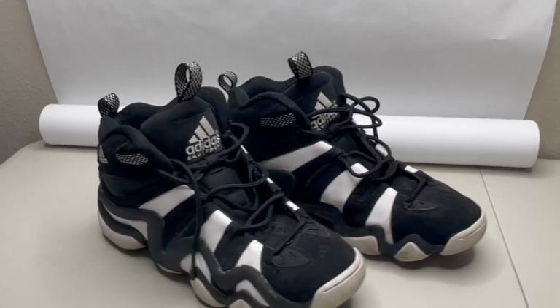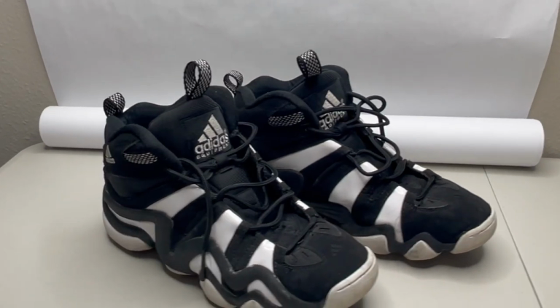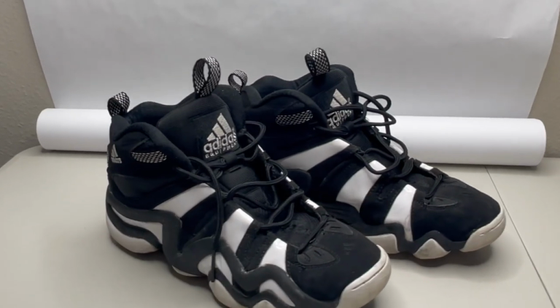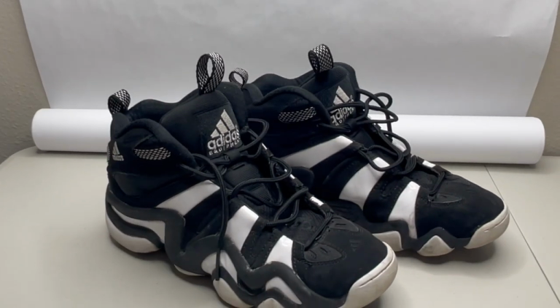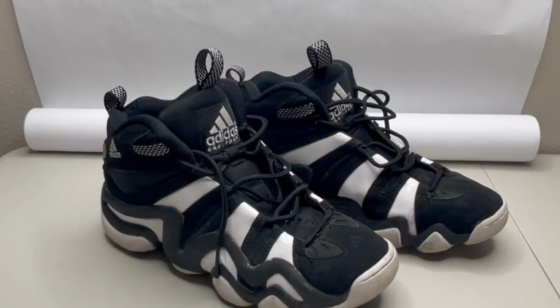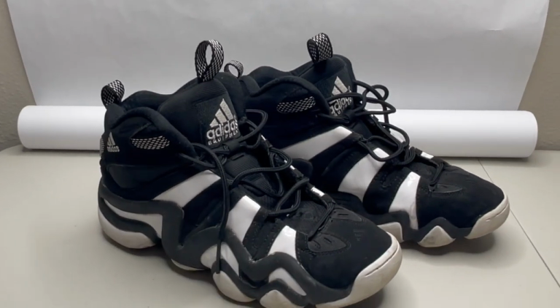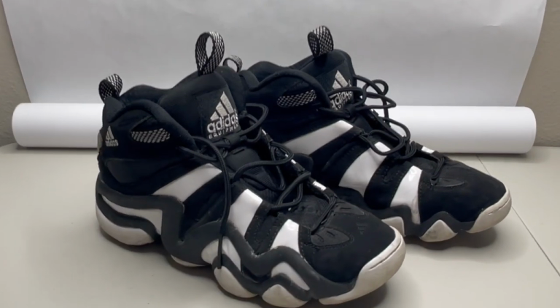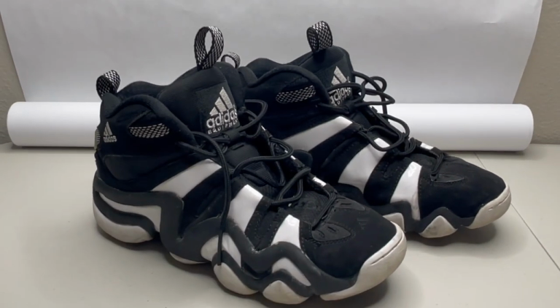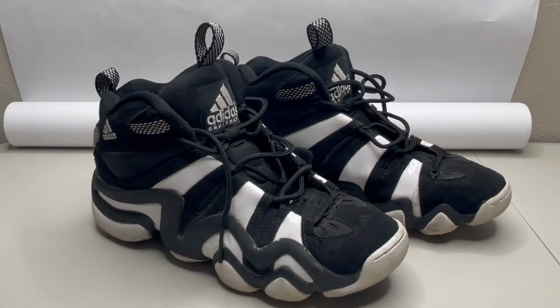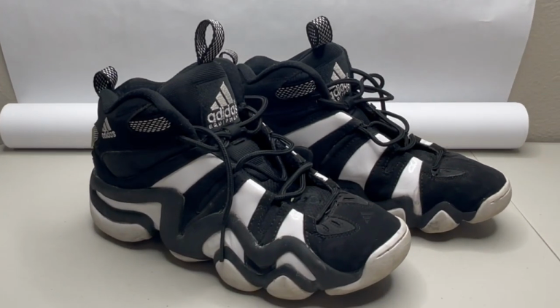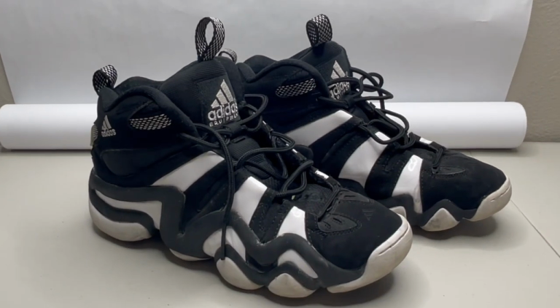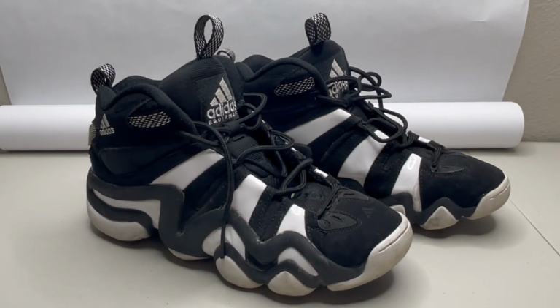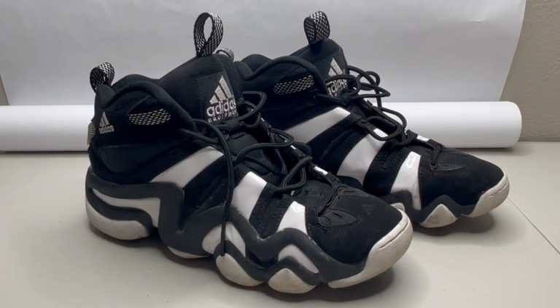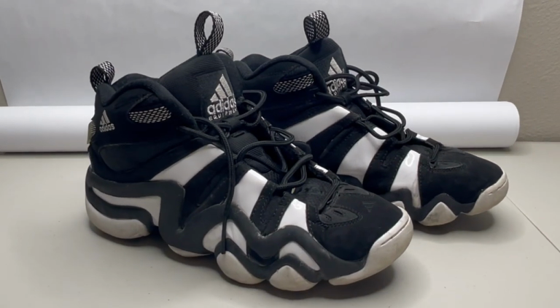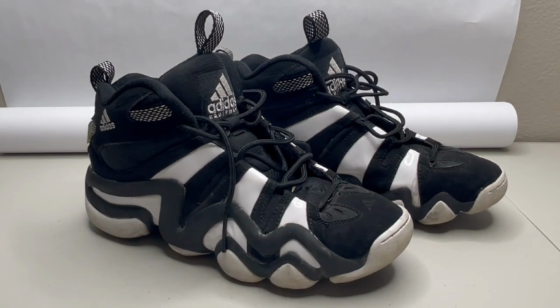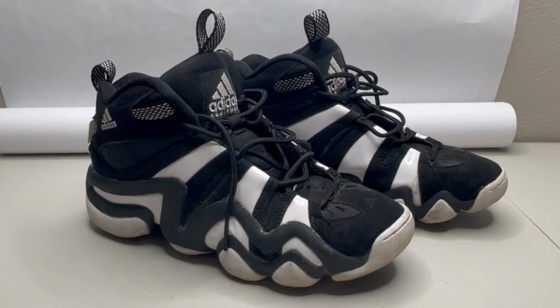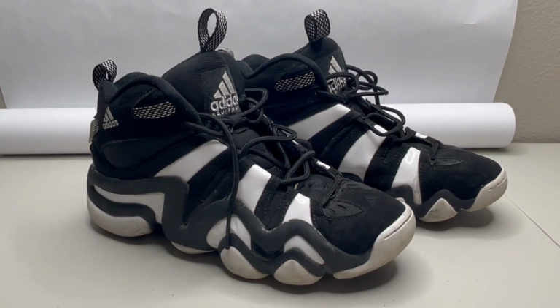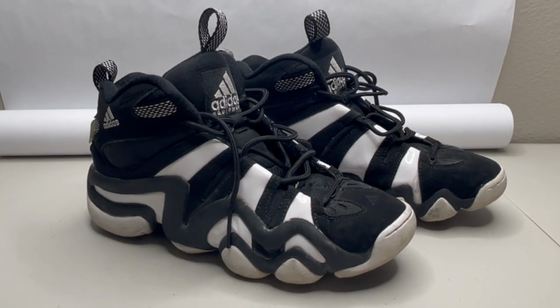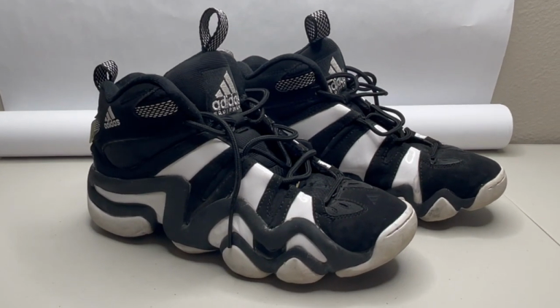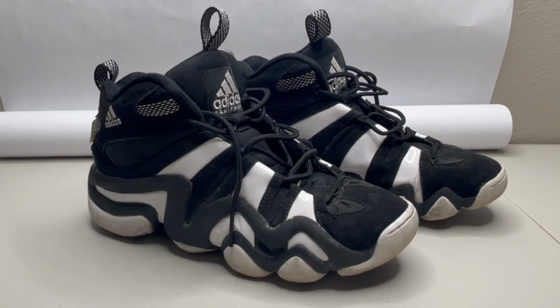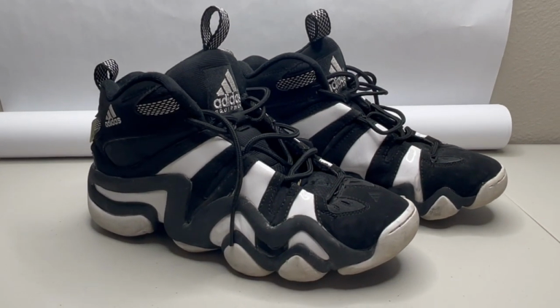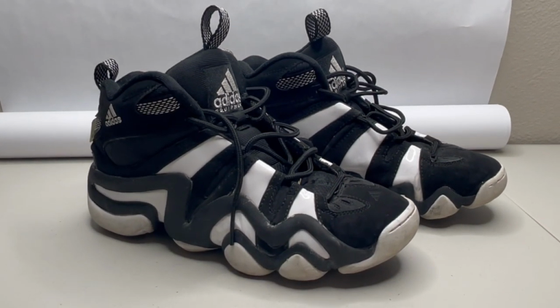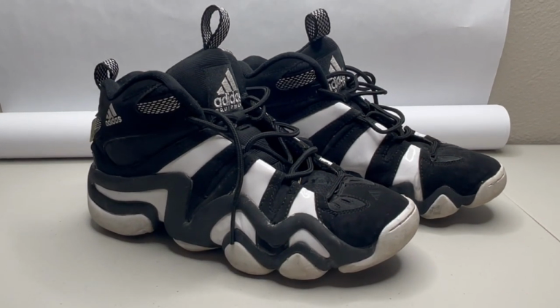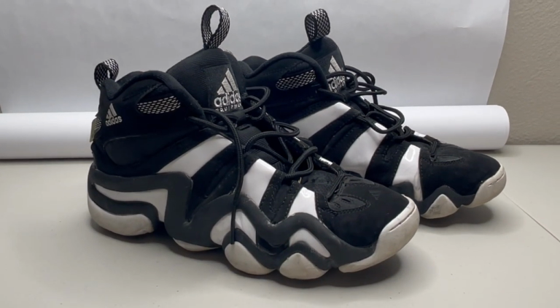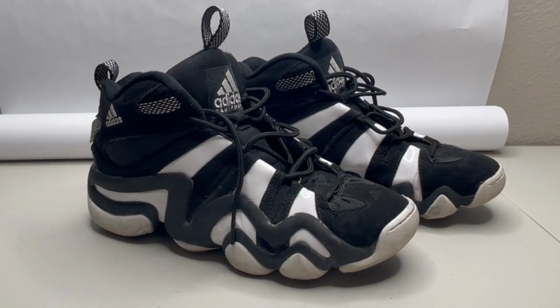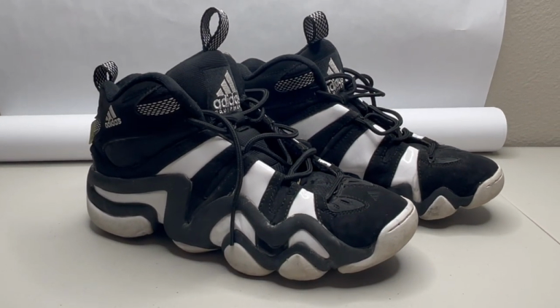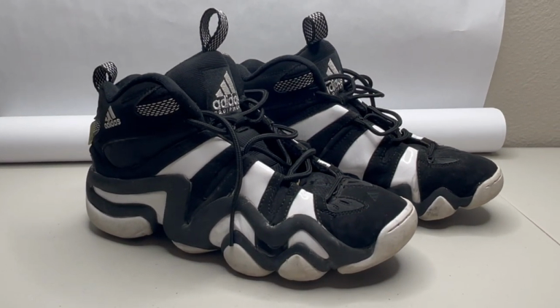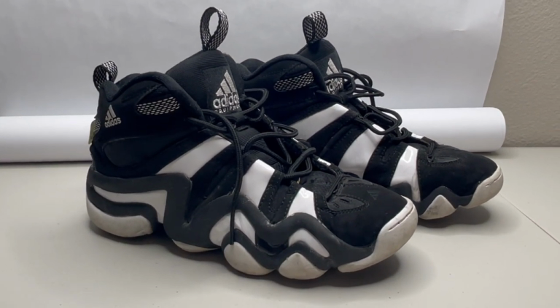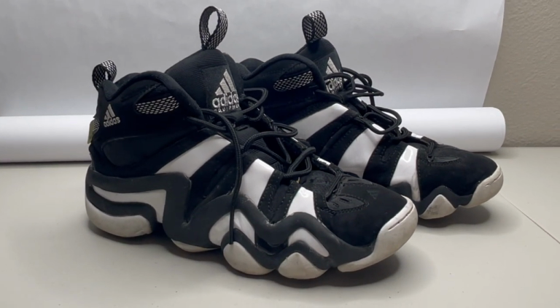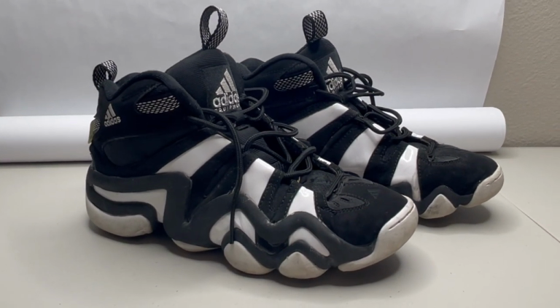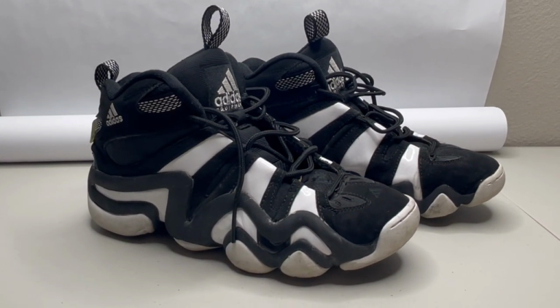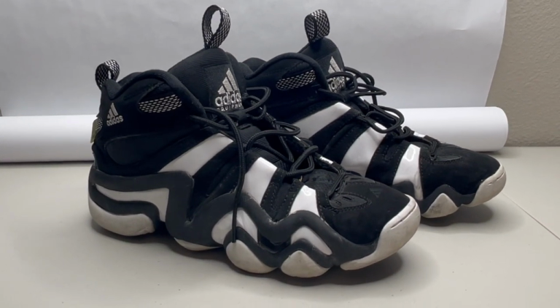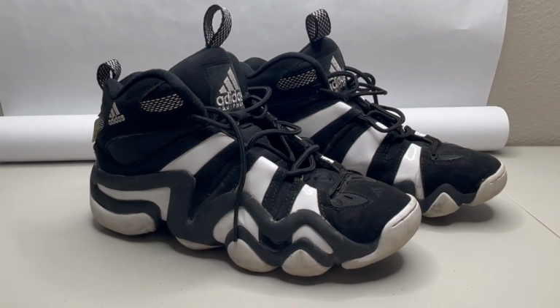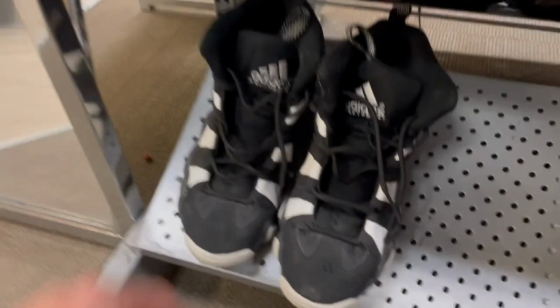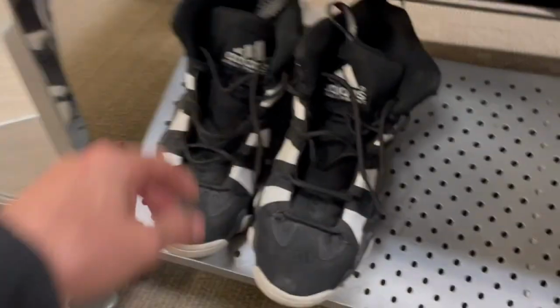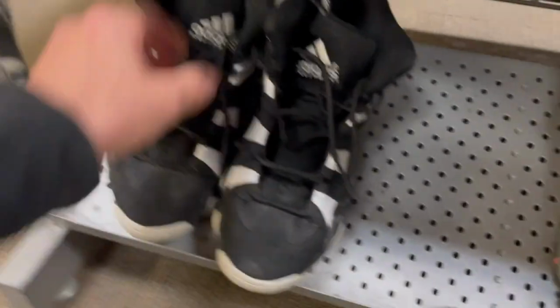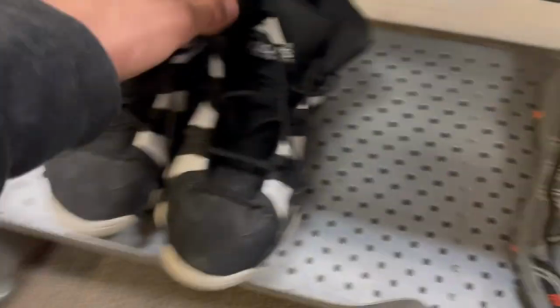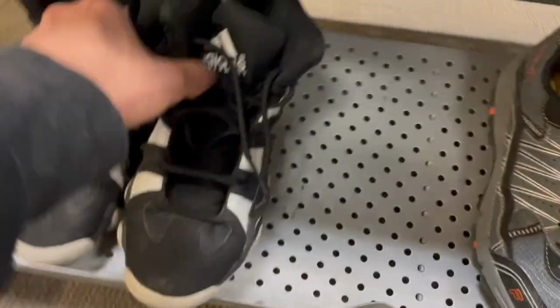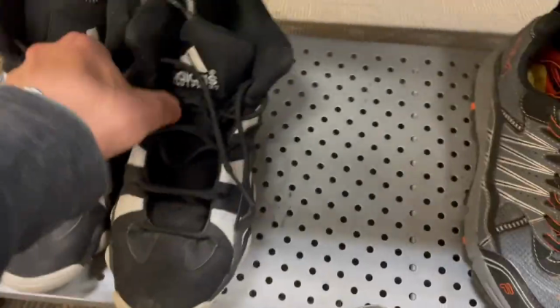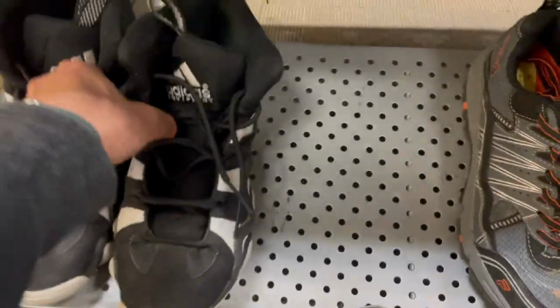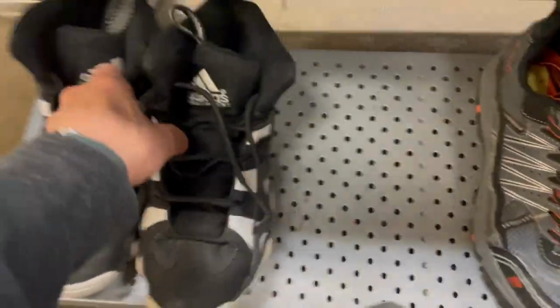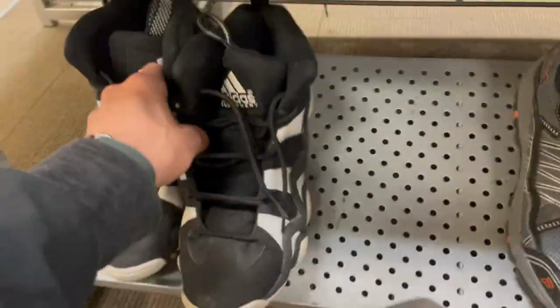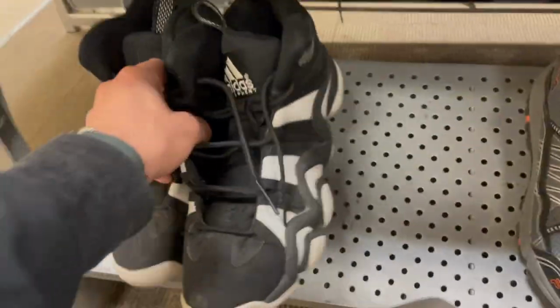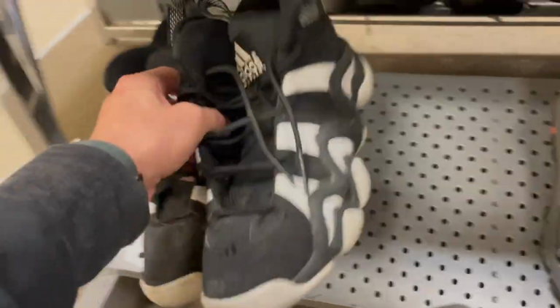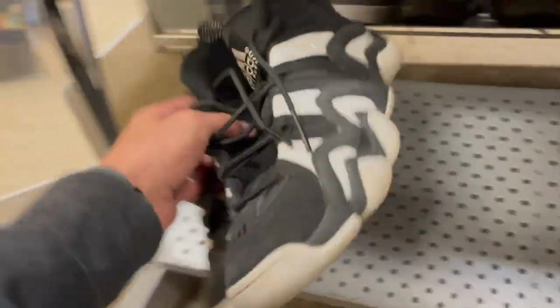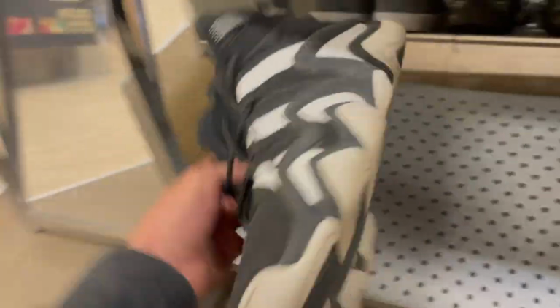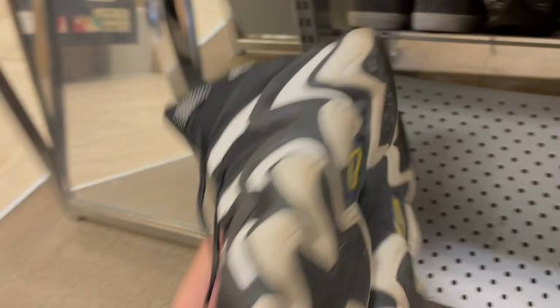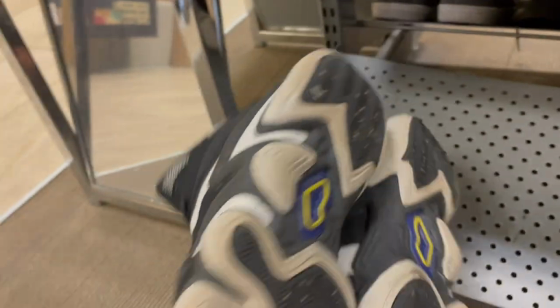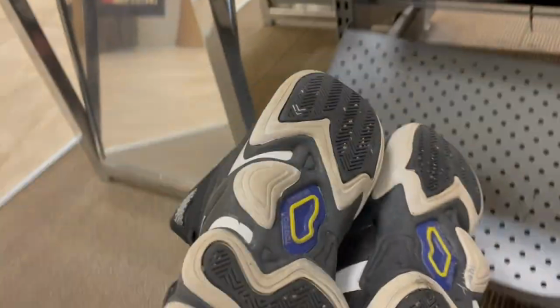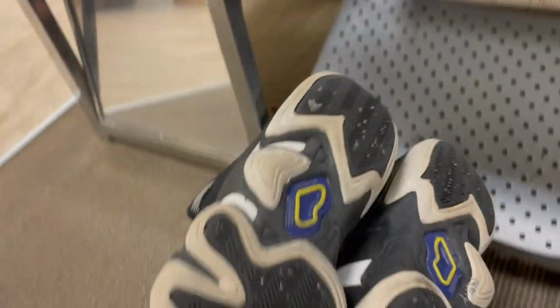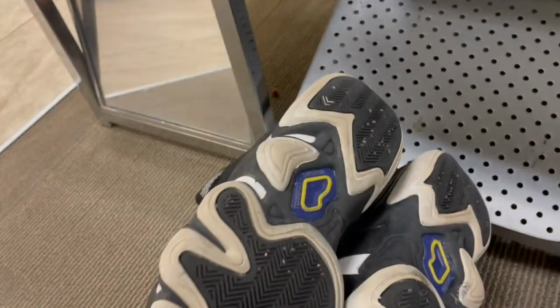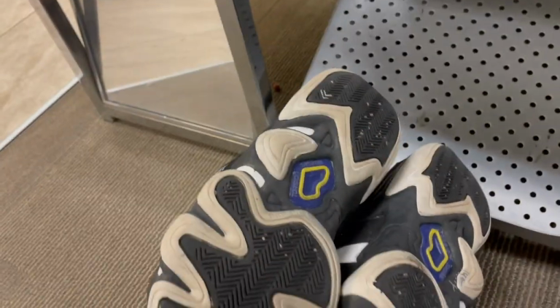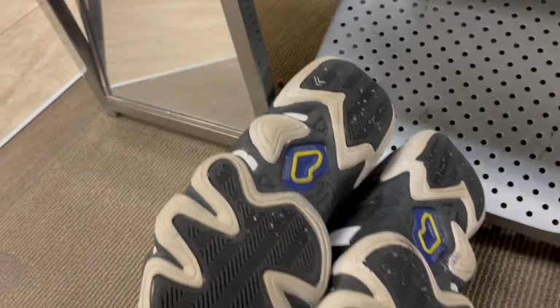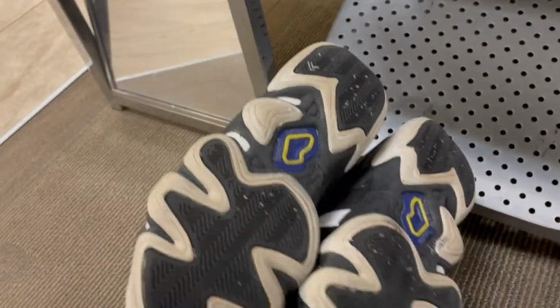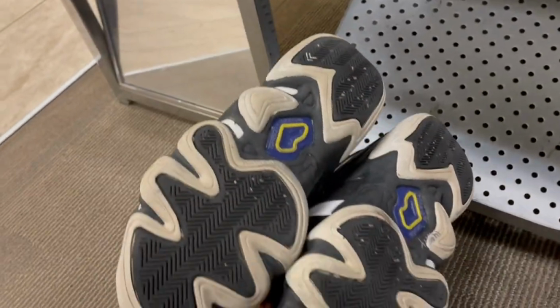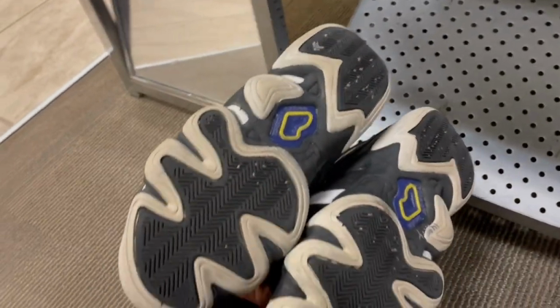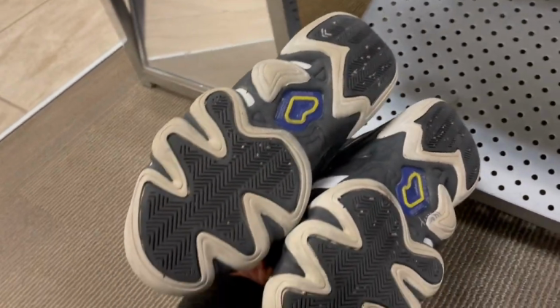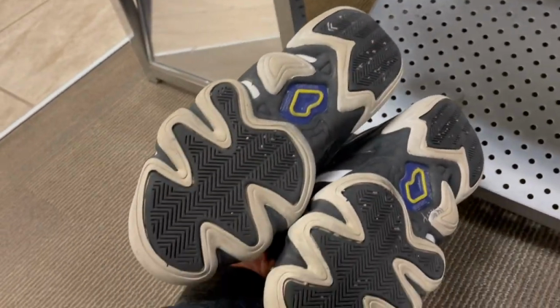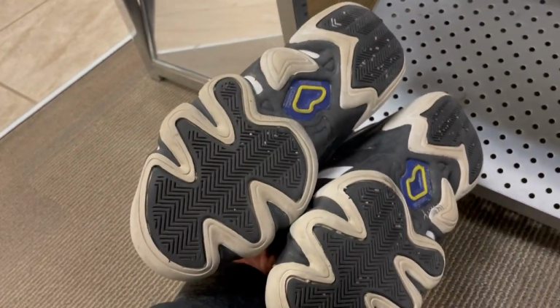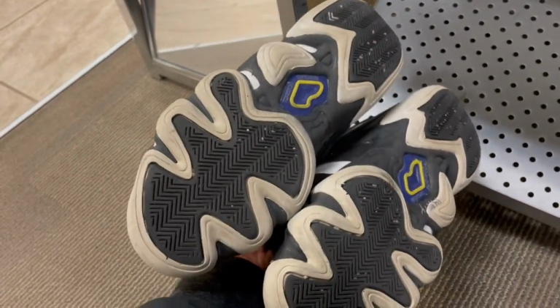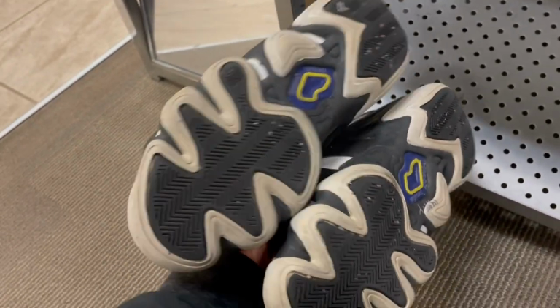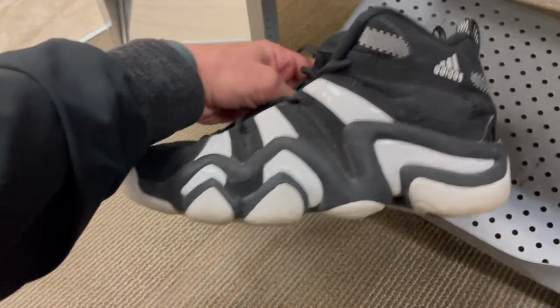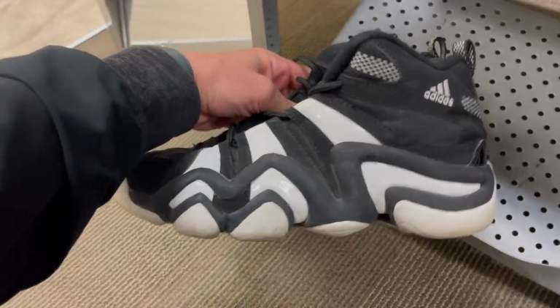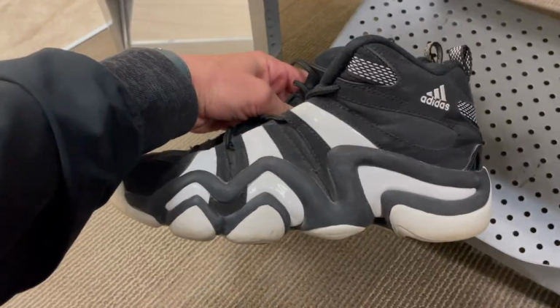Let's list some shoes. For this video I'm going to be using a pair of Kobe Crazy 8's that I found at the Goodwill for $14.99.